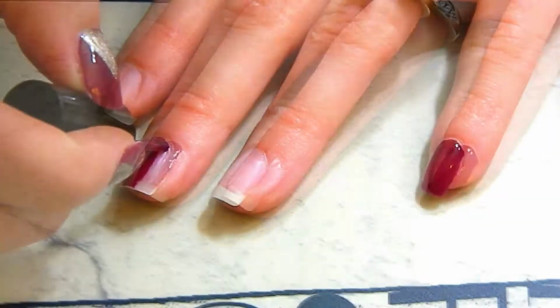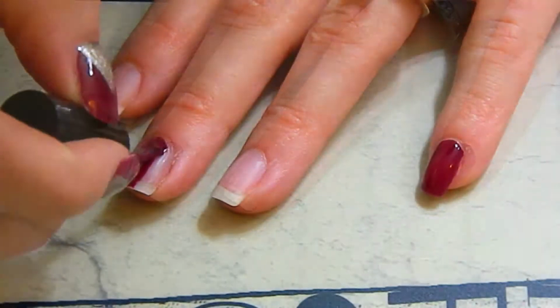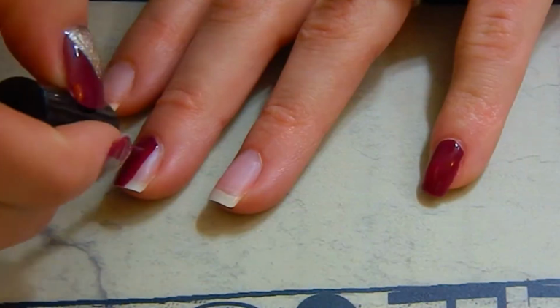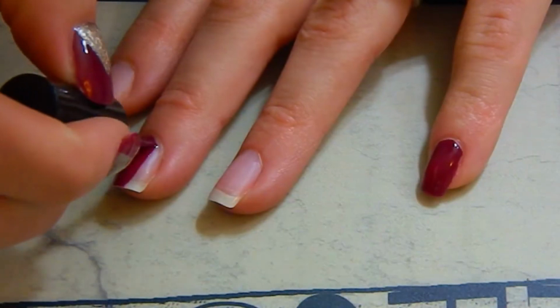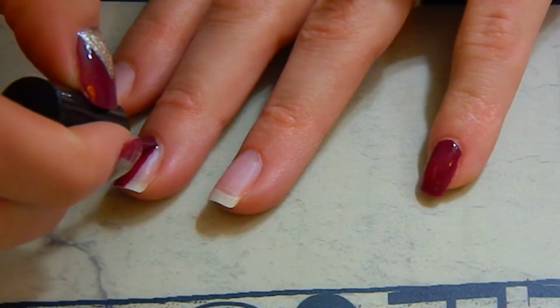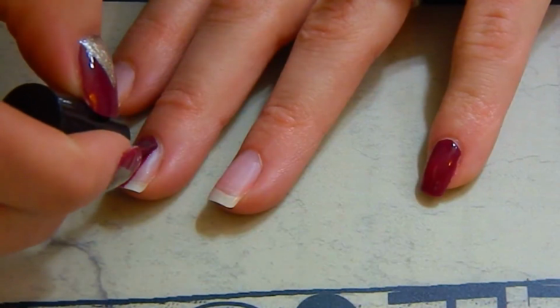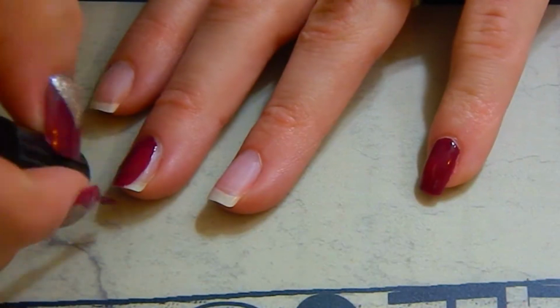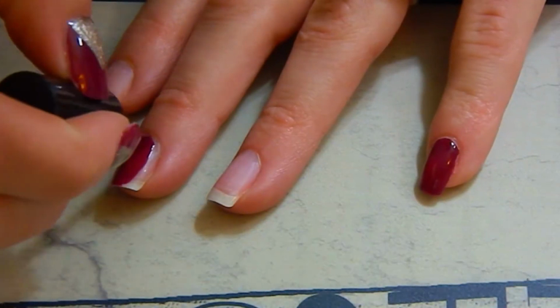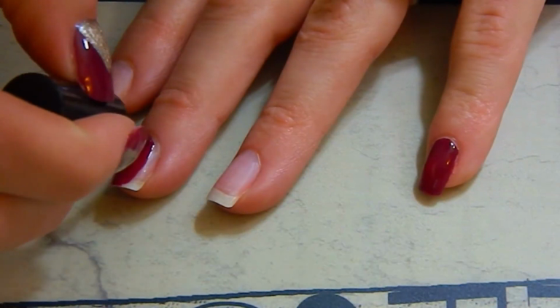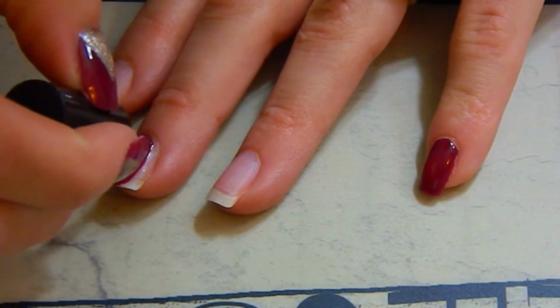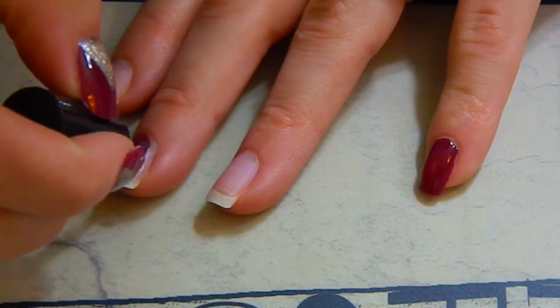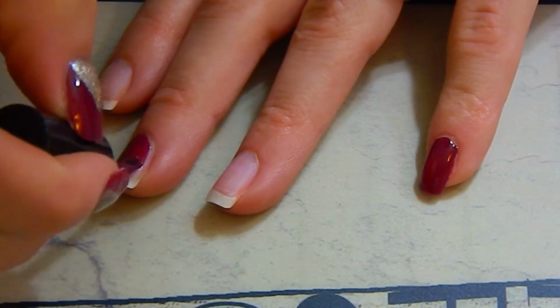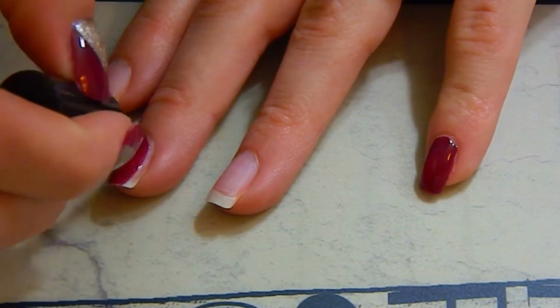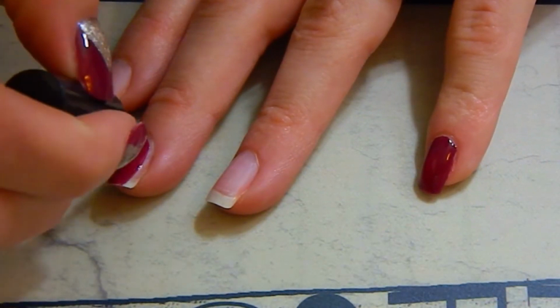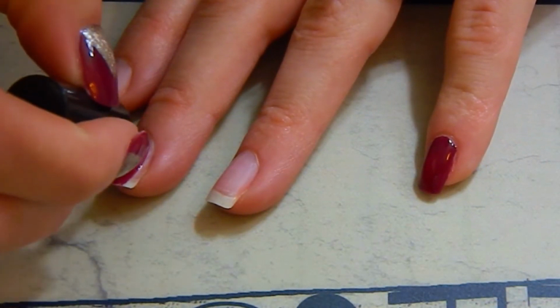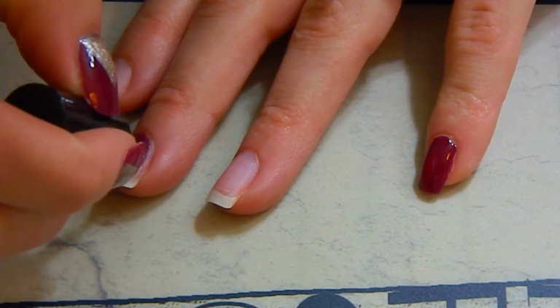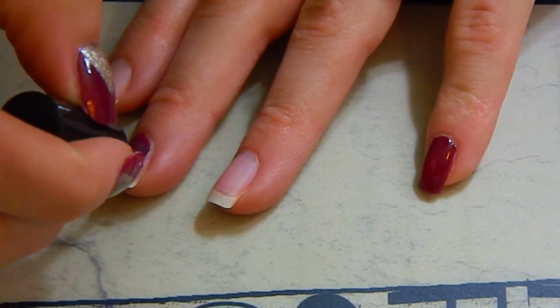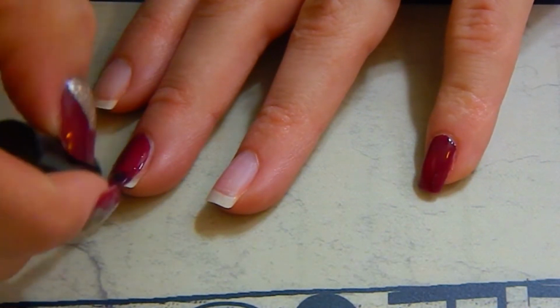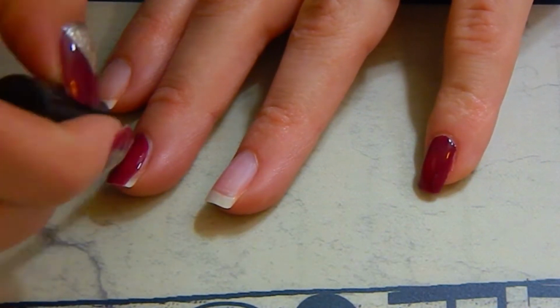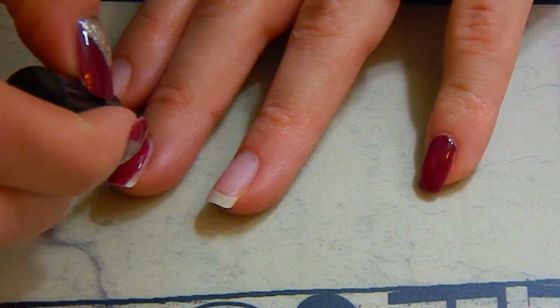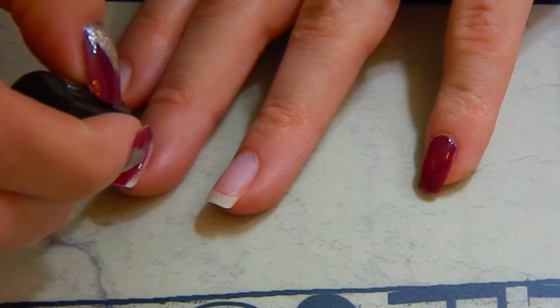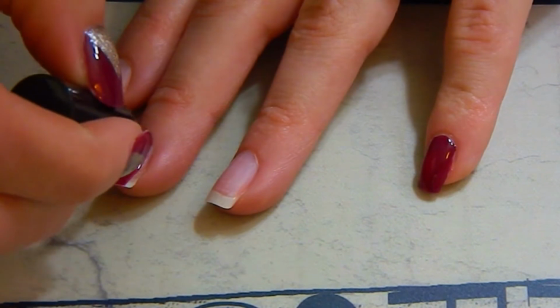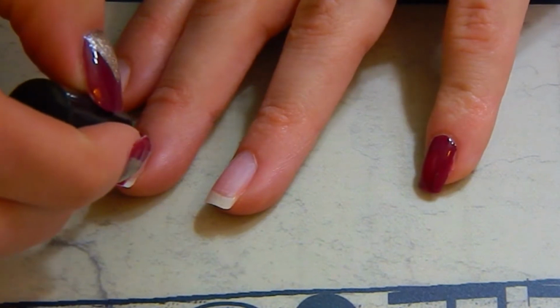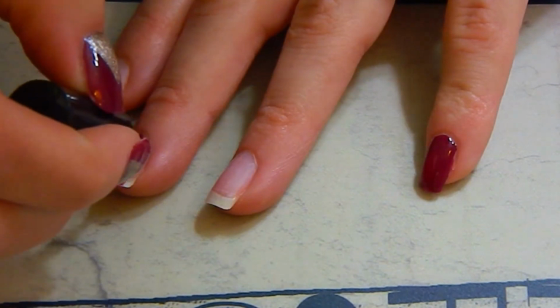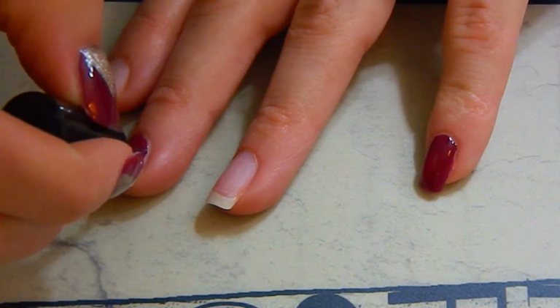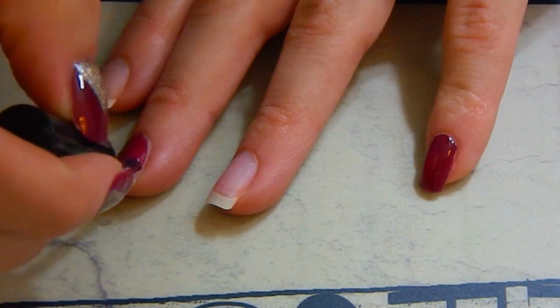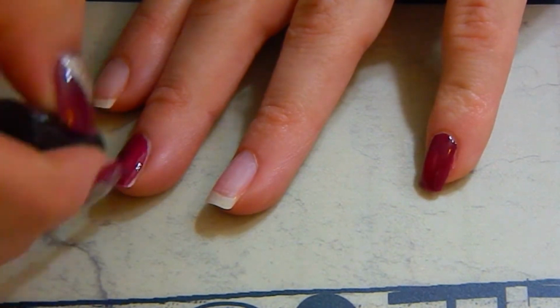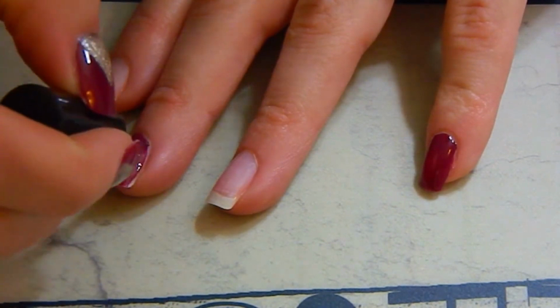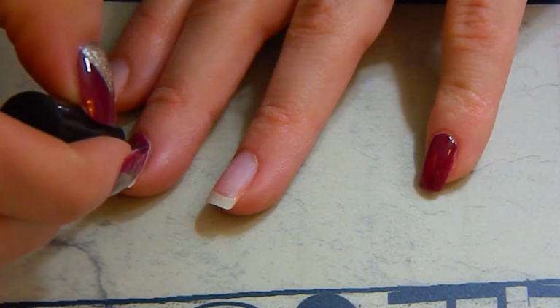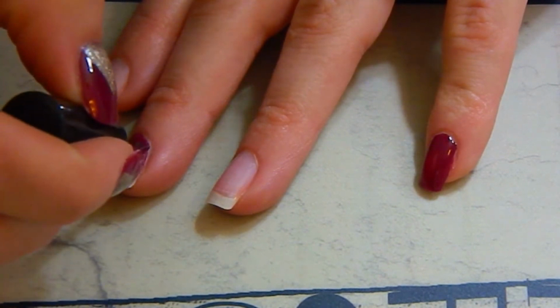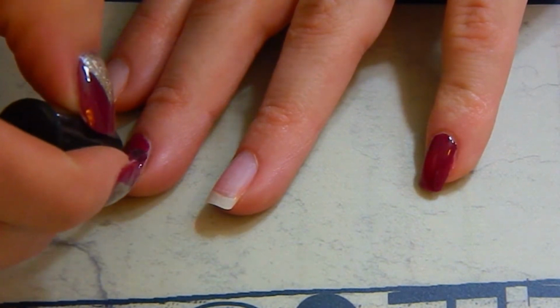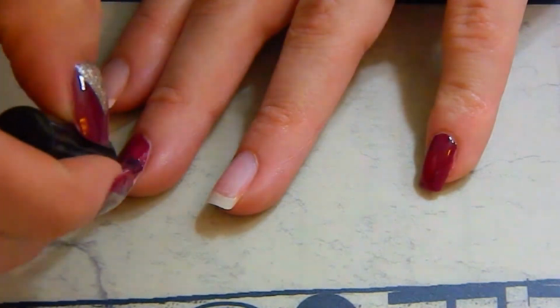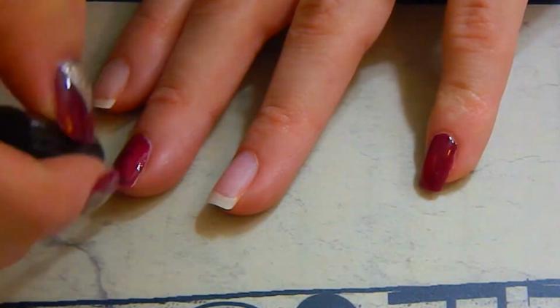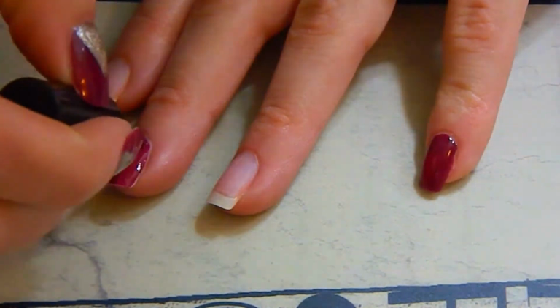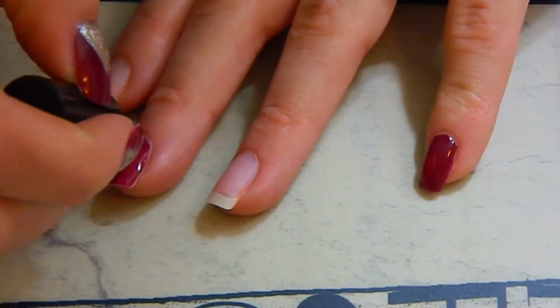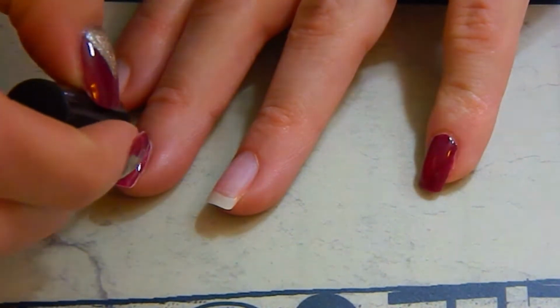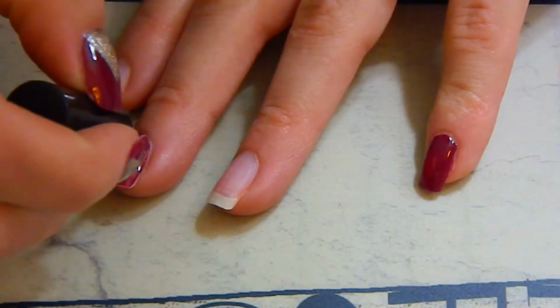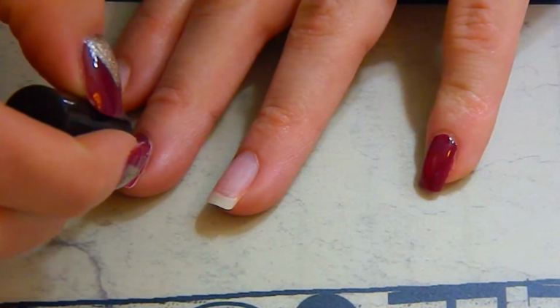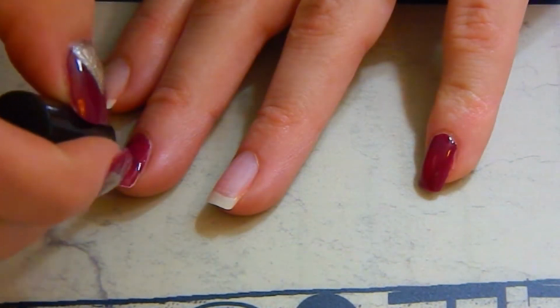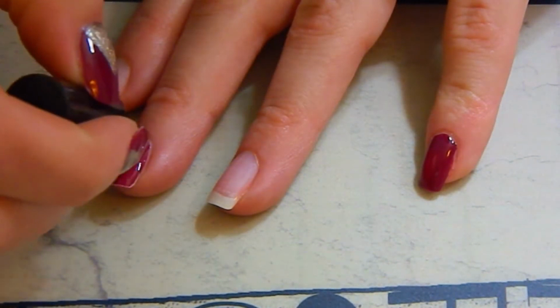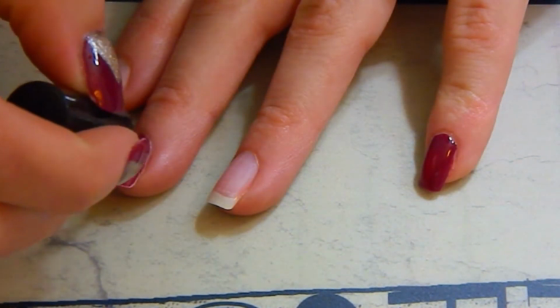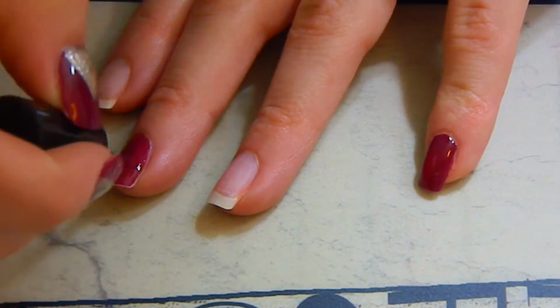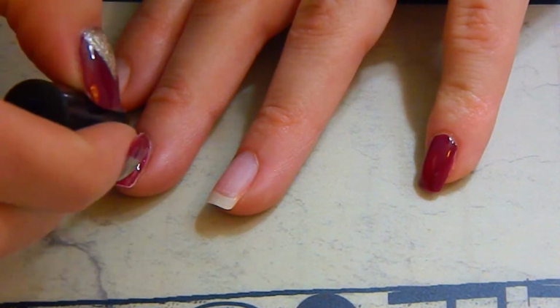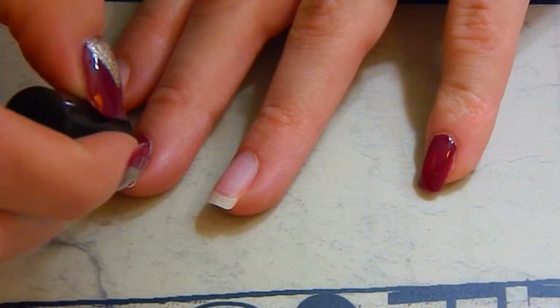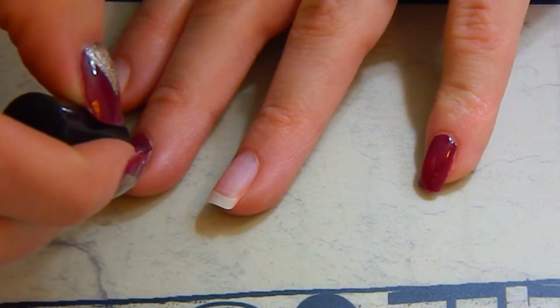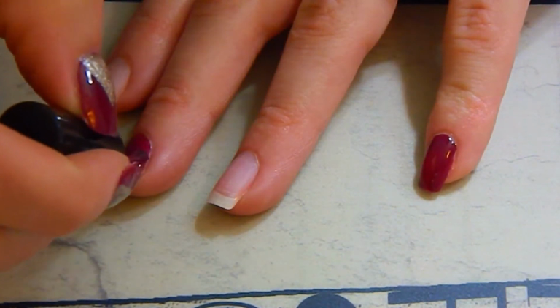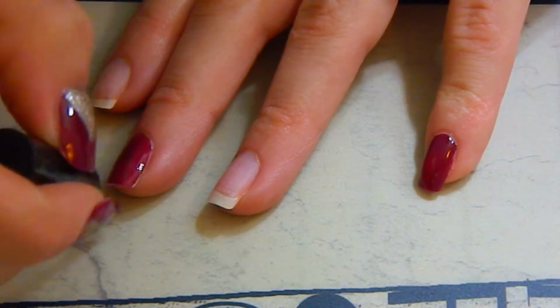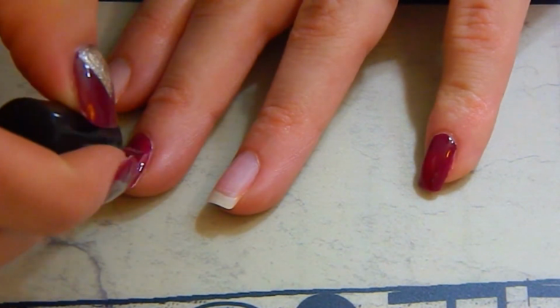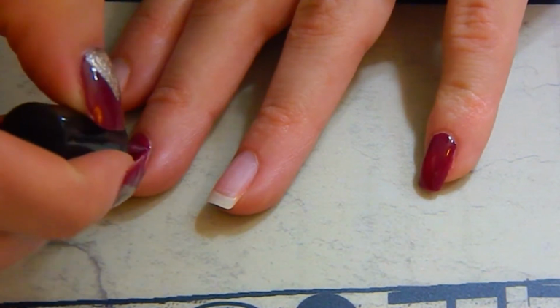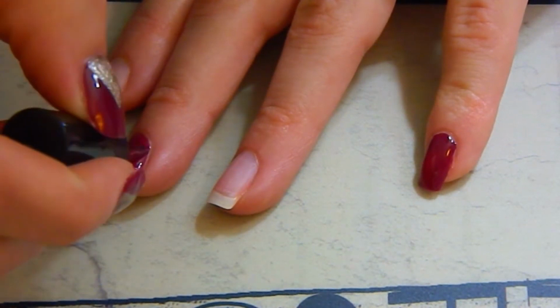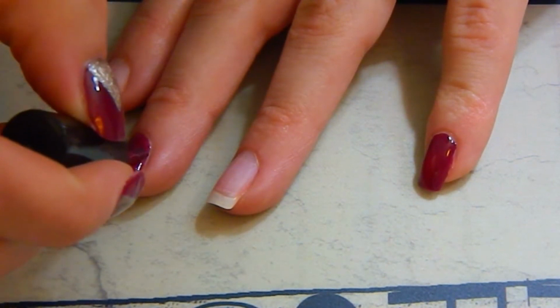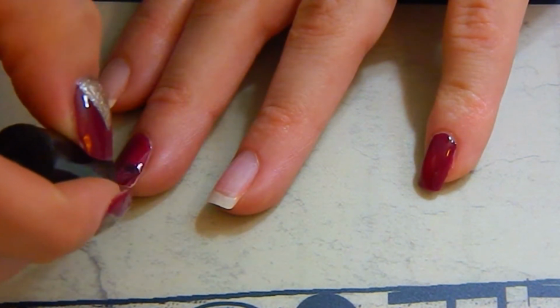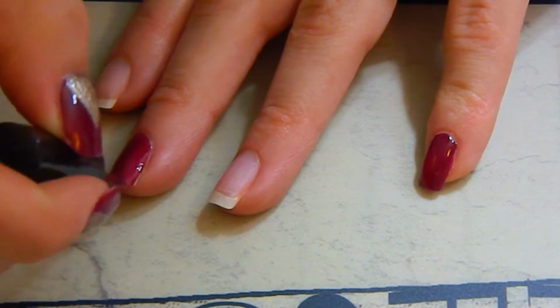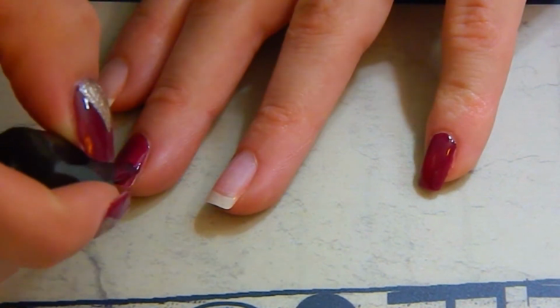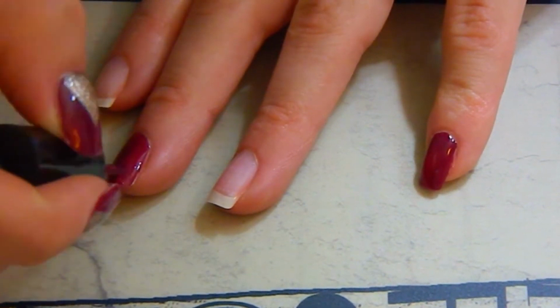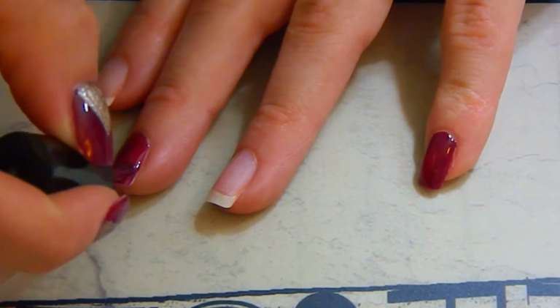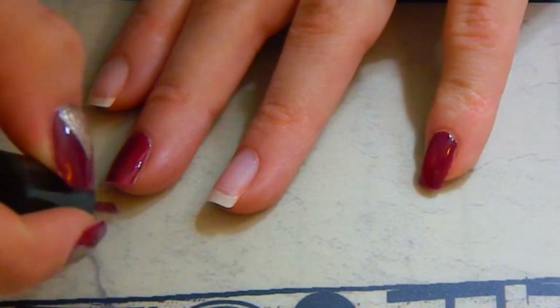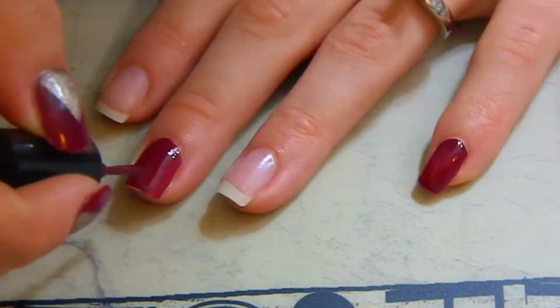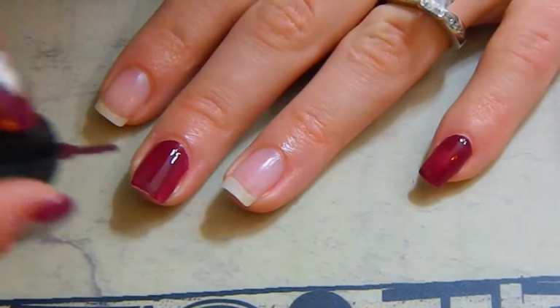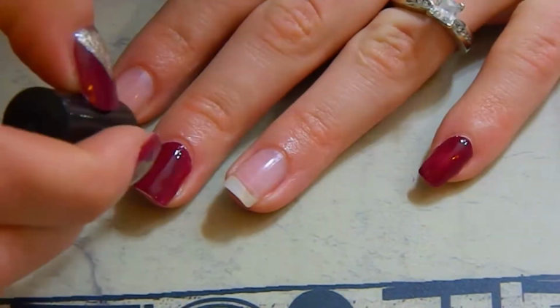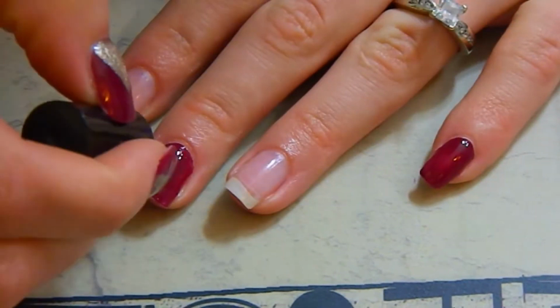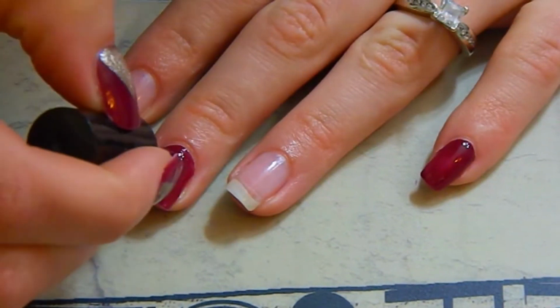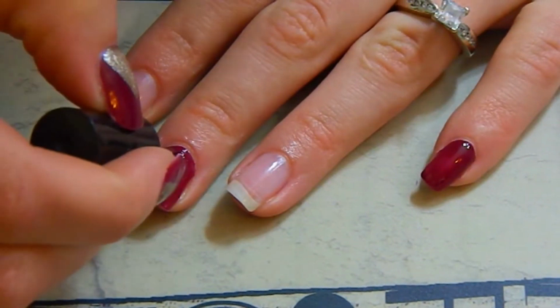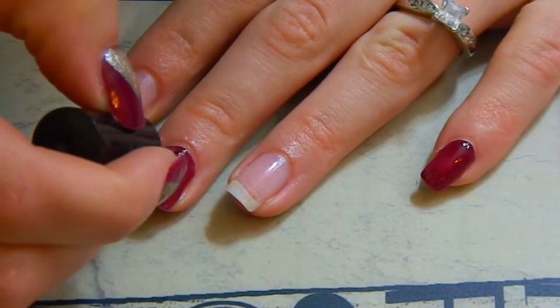I didn't show it in the video, although I did apply two coats of each polish. Just remember to cure the polish in between each coat.